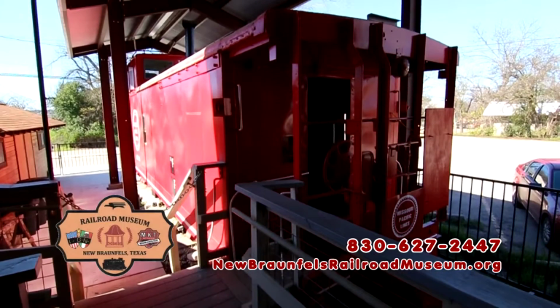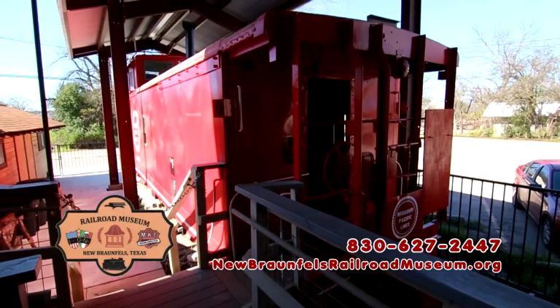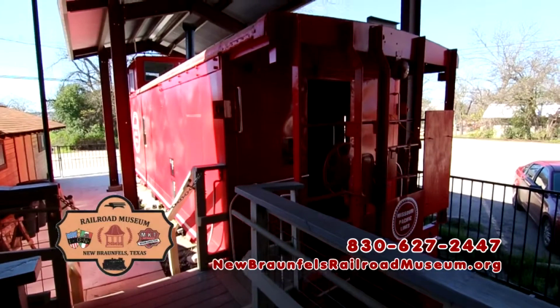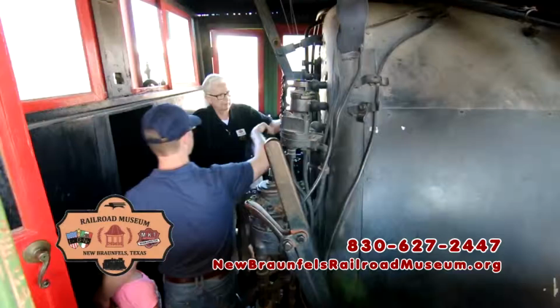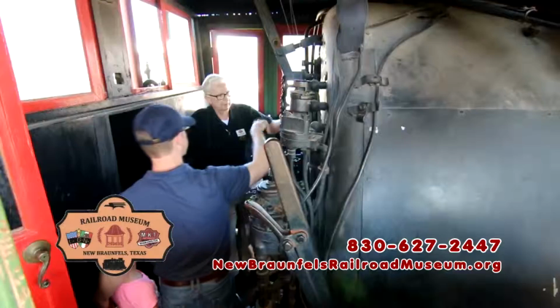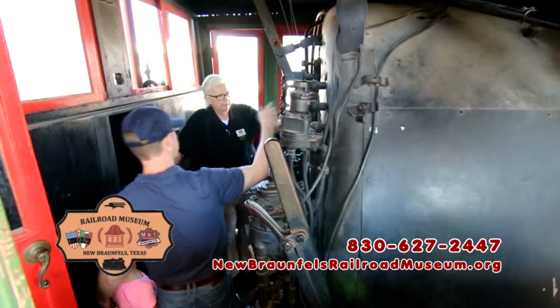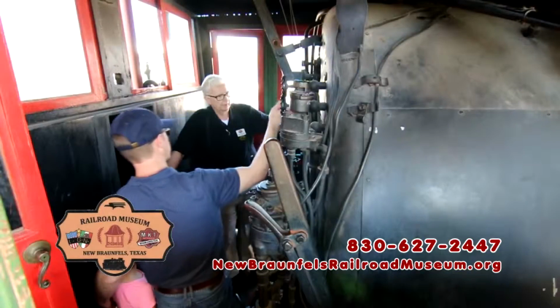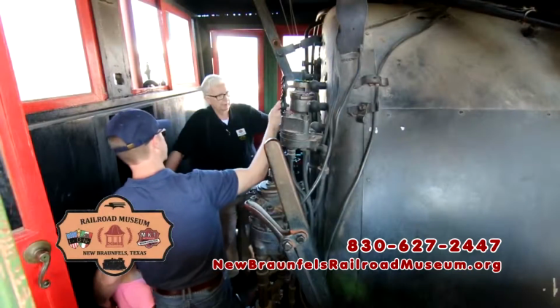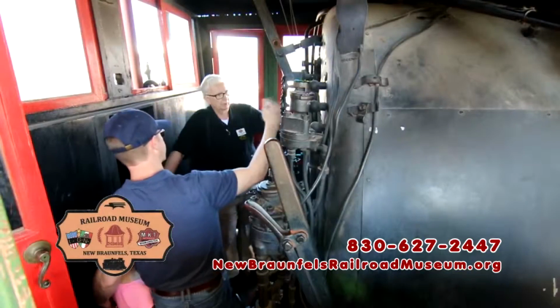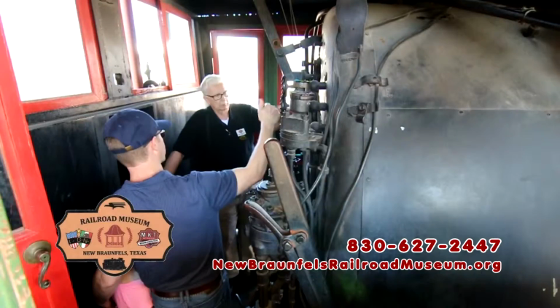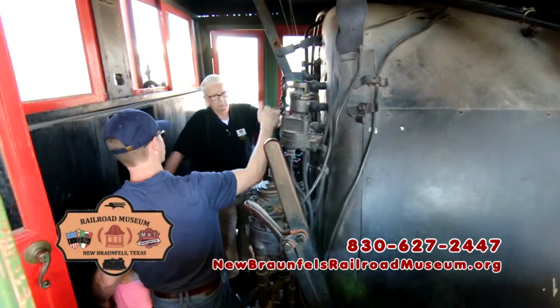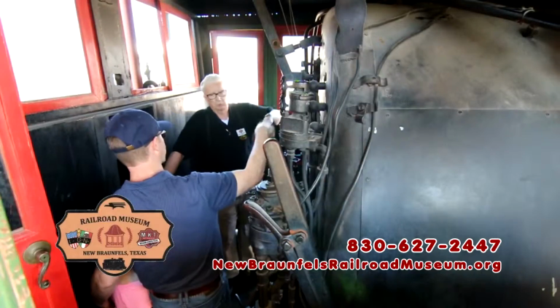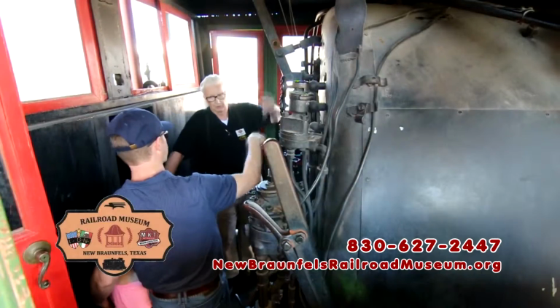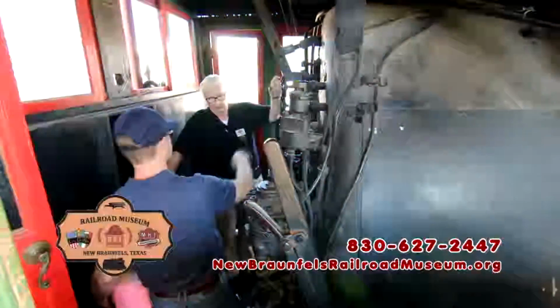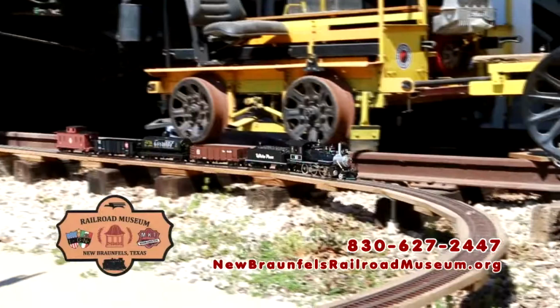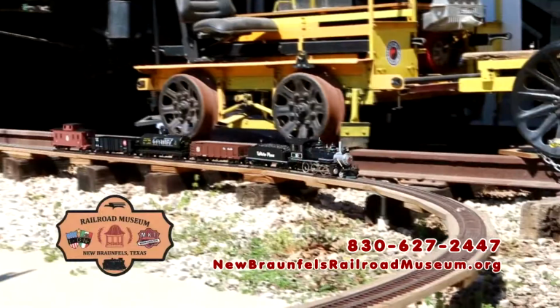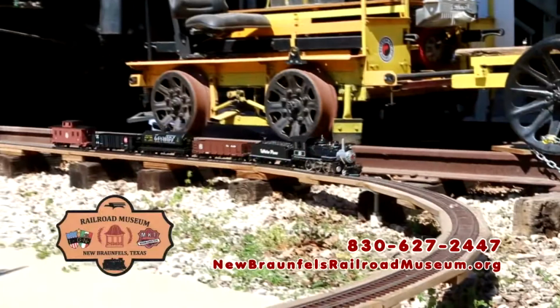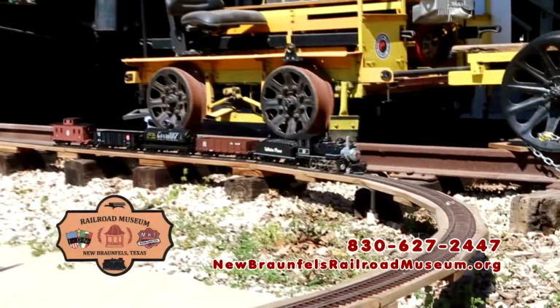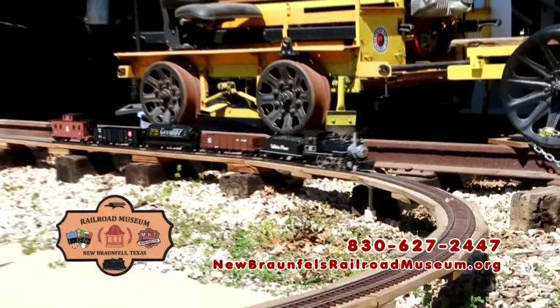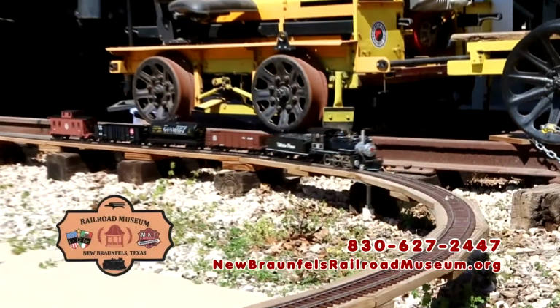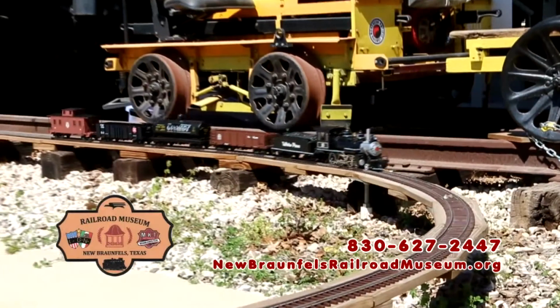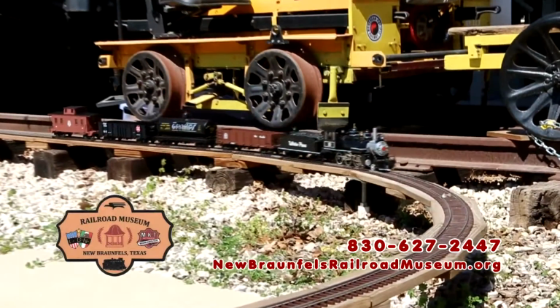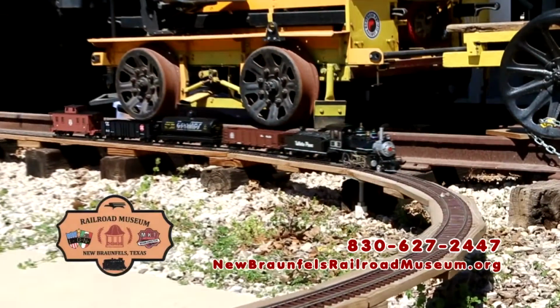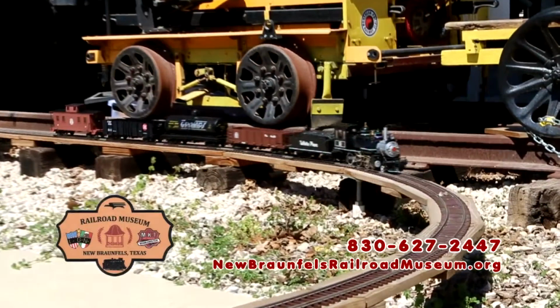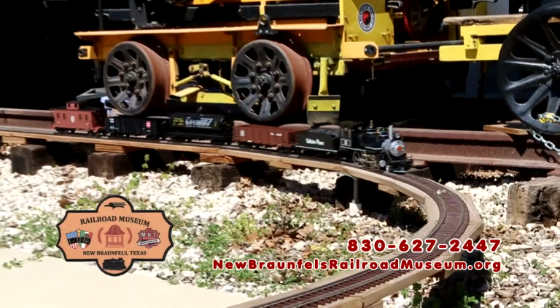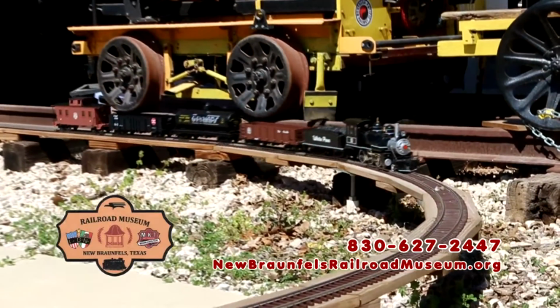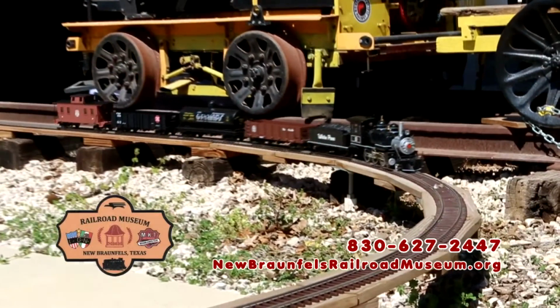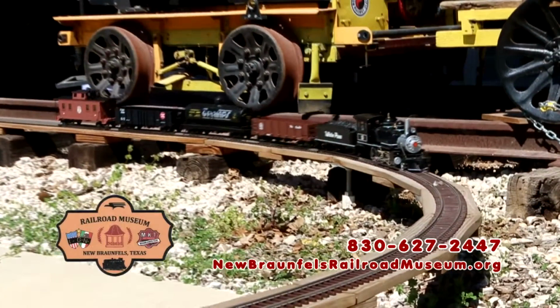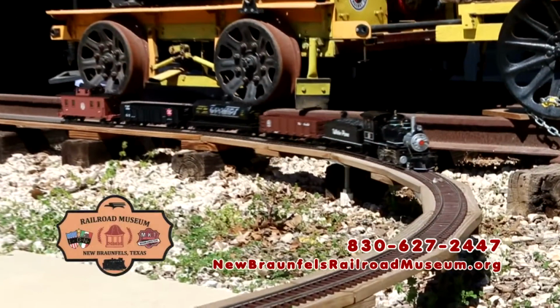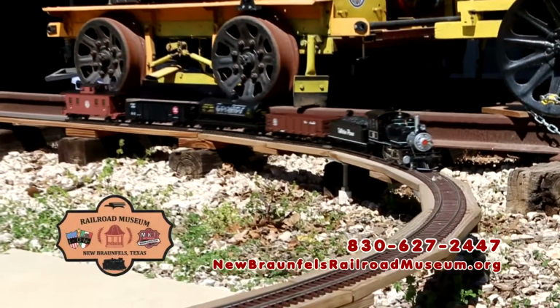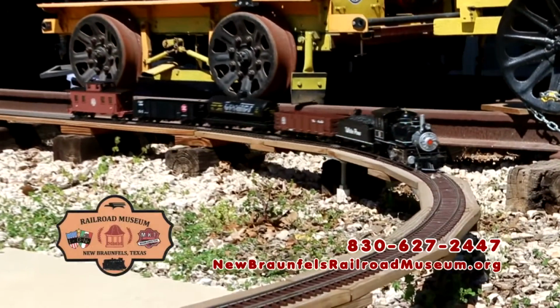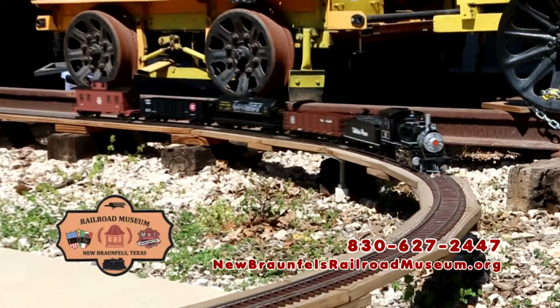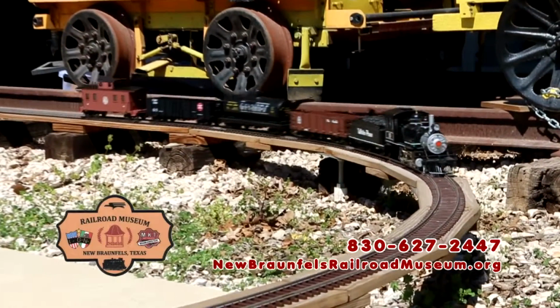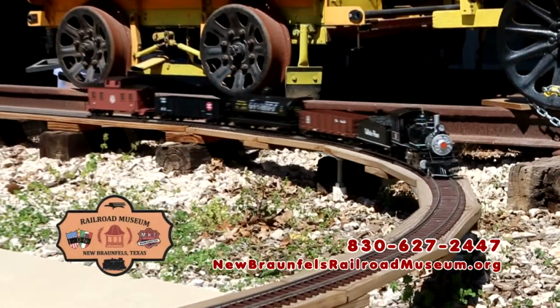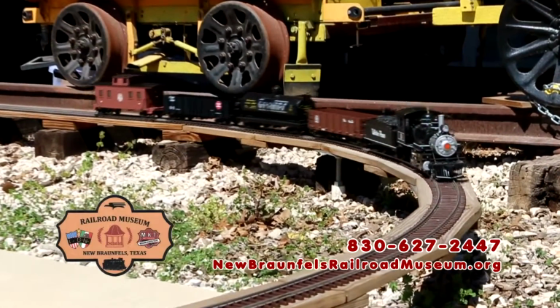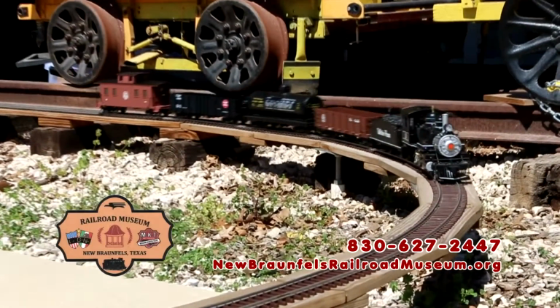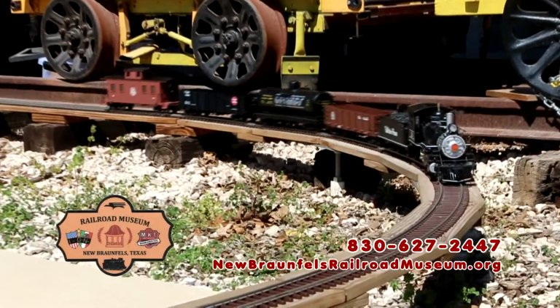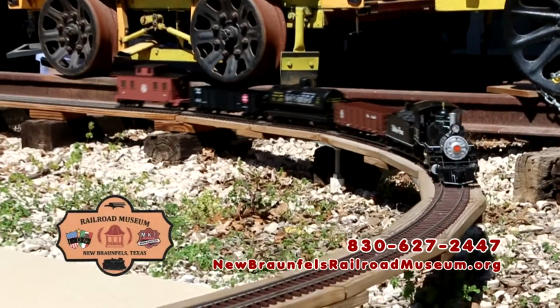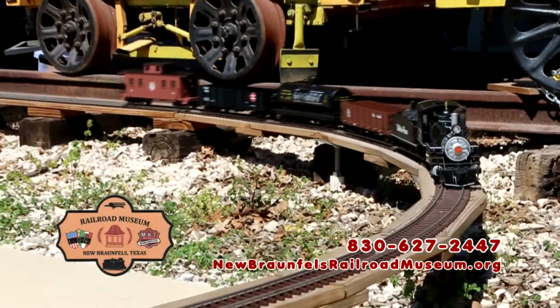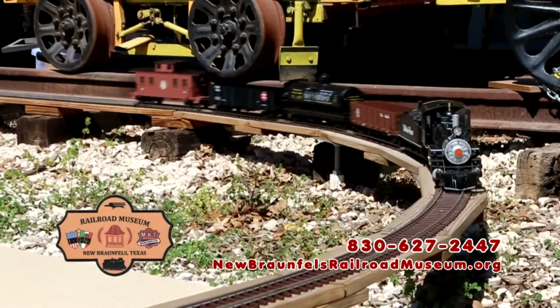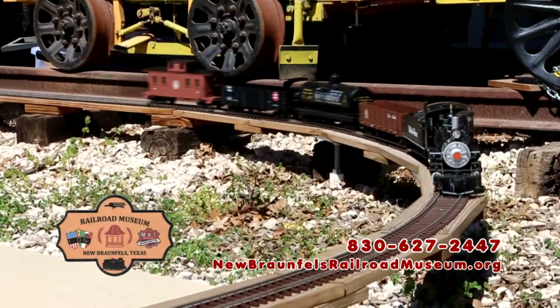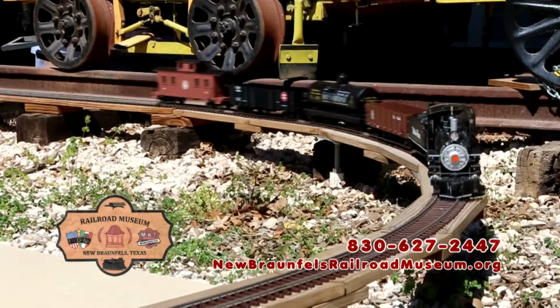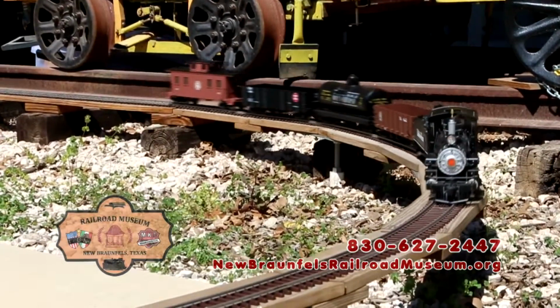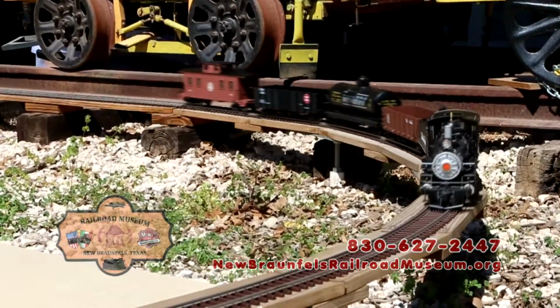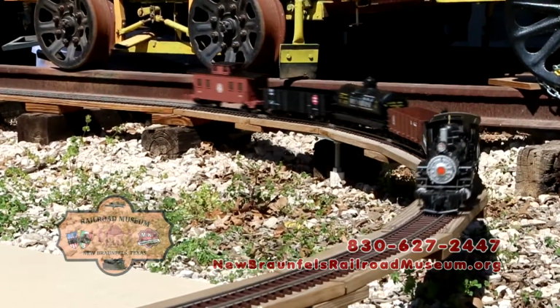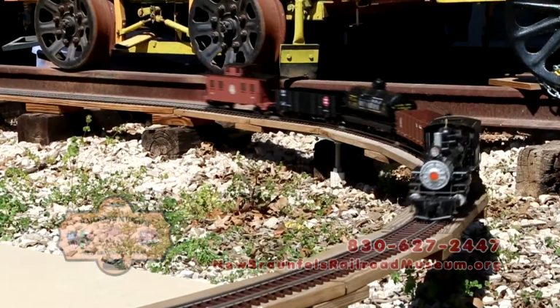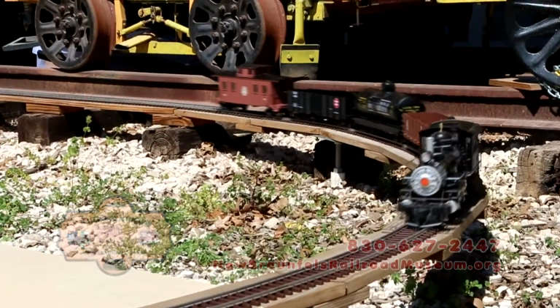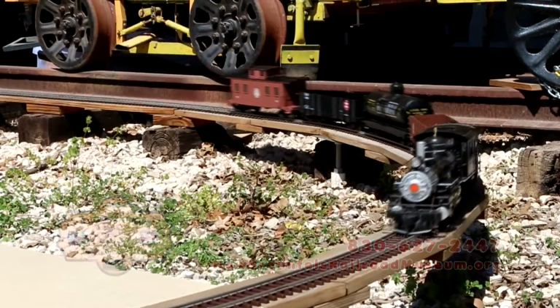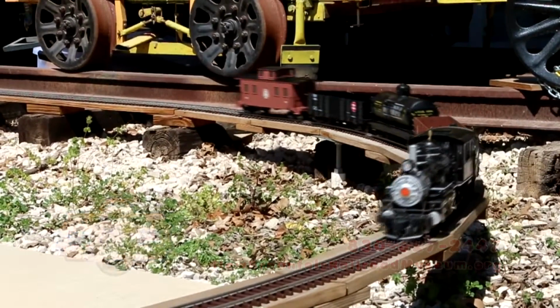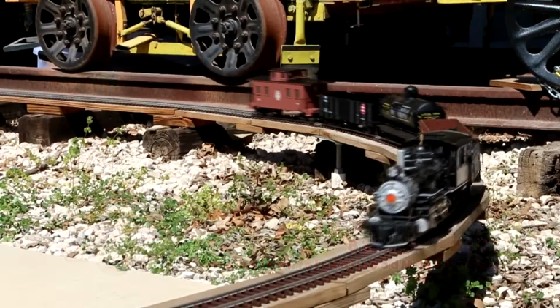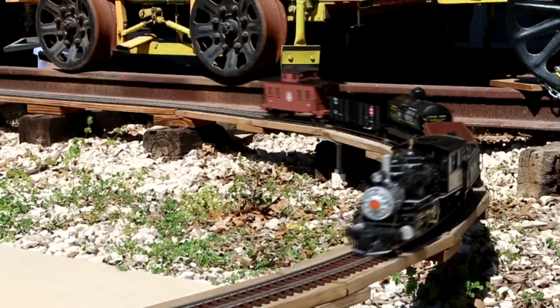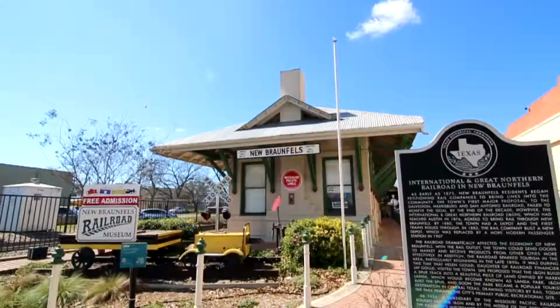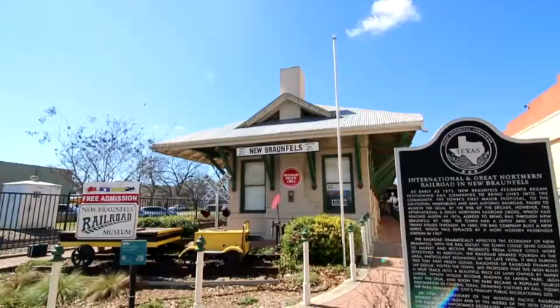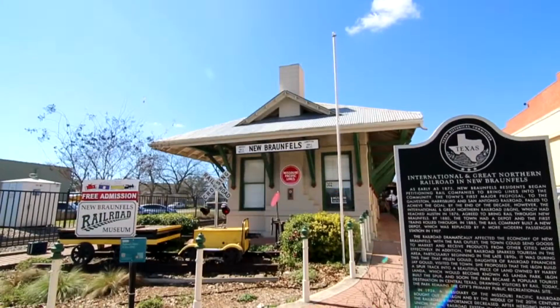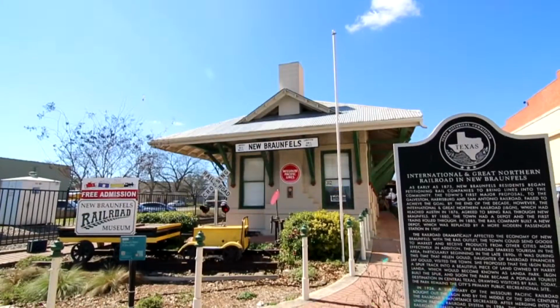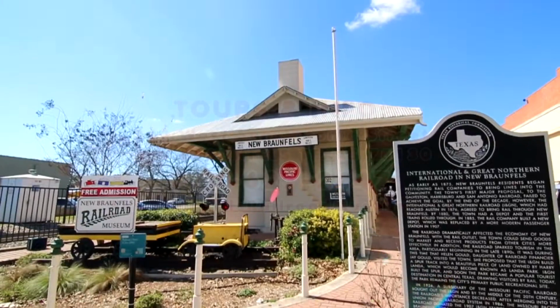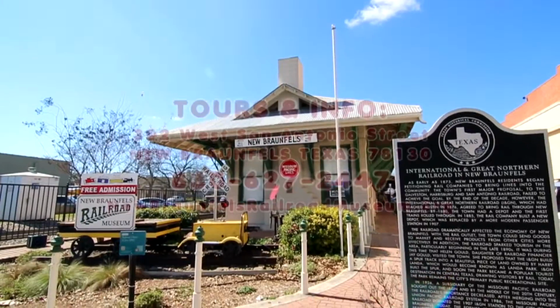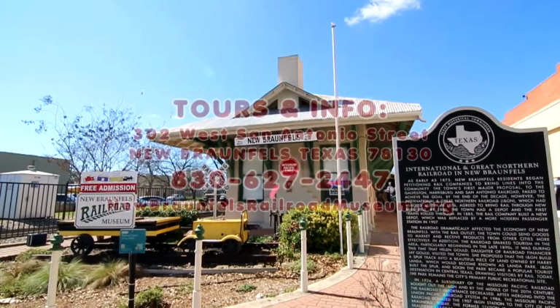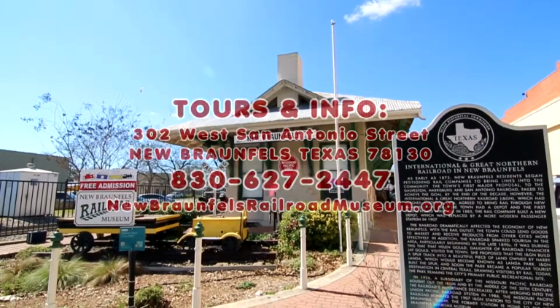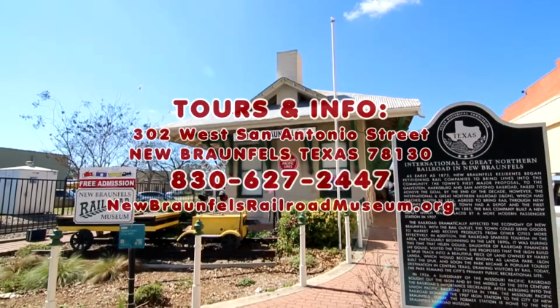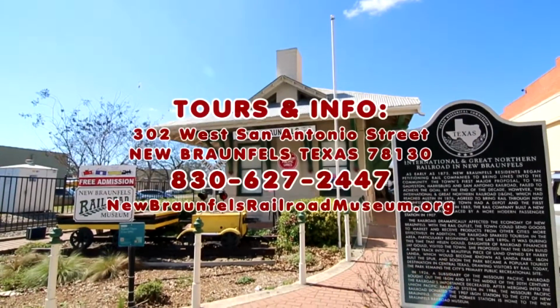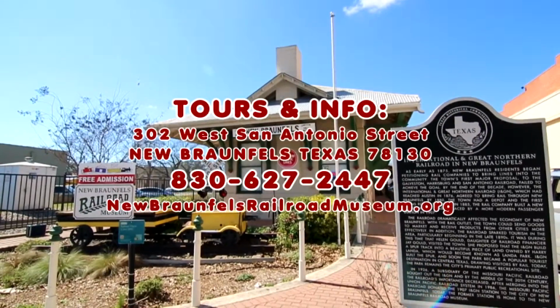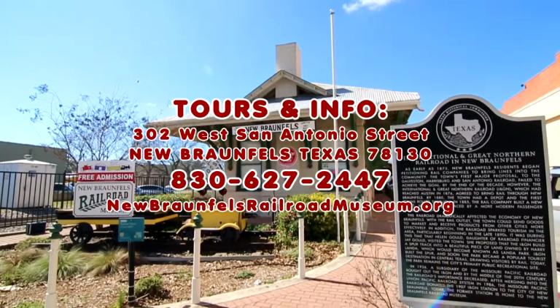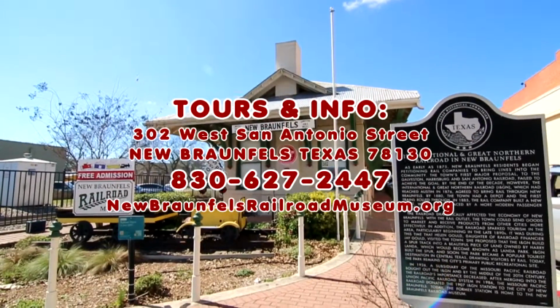A great place for any railfan — all are welcome, admission is free. Located in downtown New Braunfels, the New Braunfels Railroad Museum.